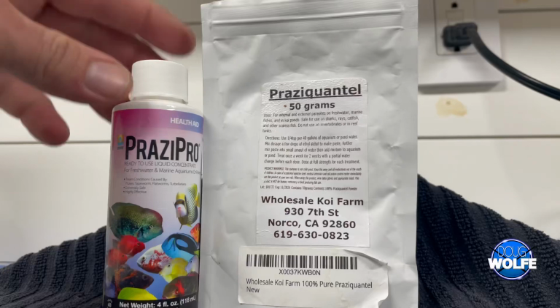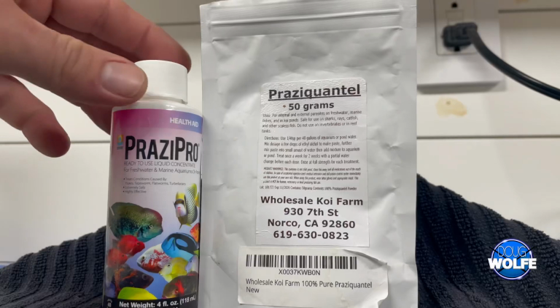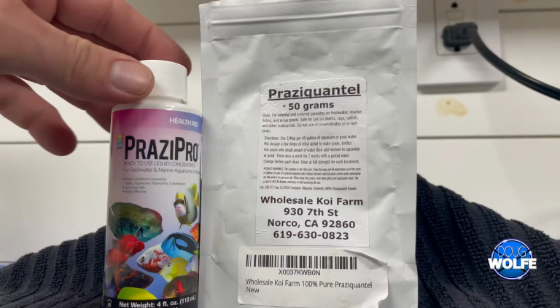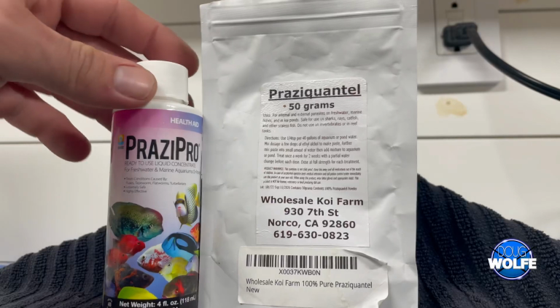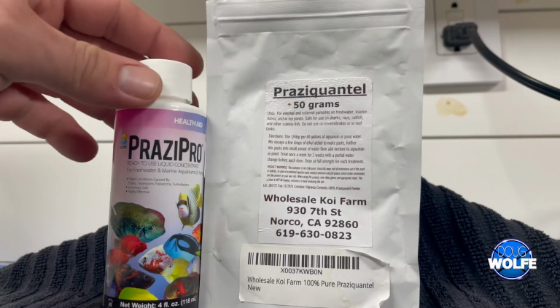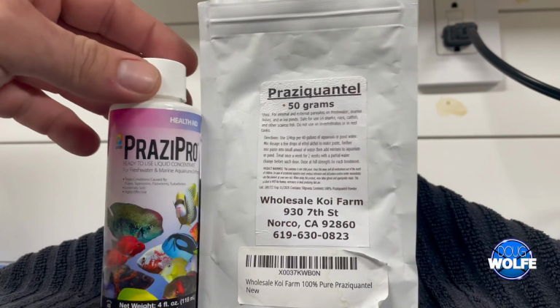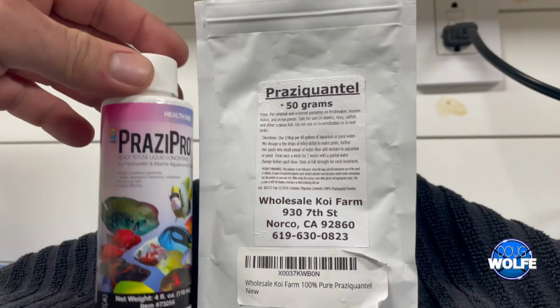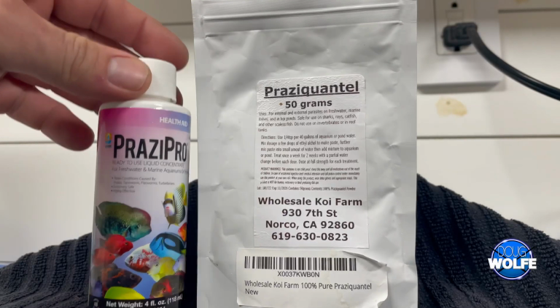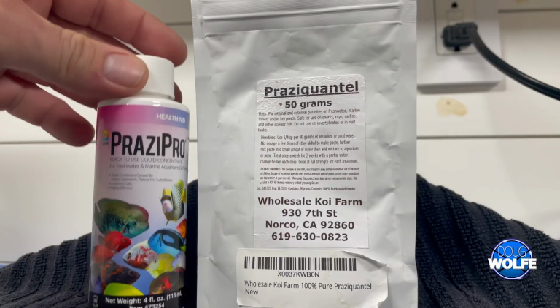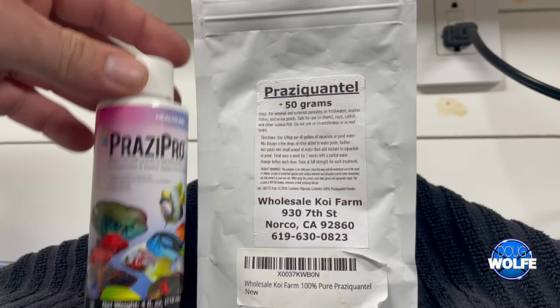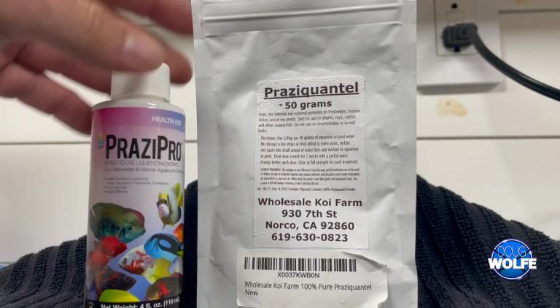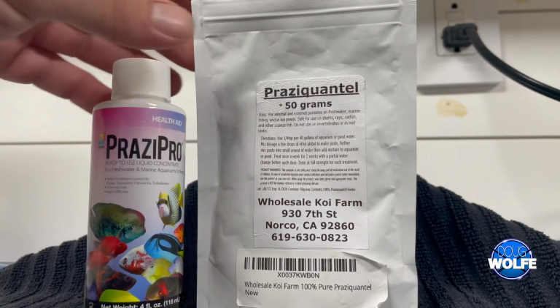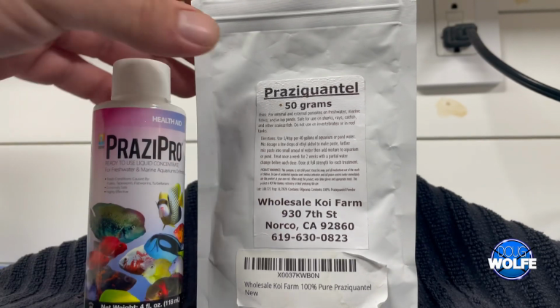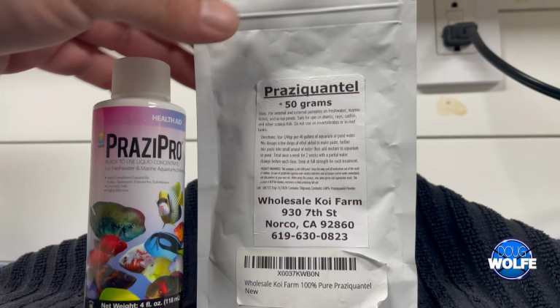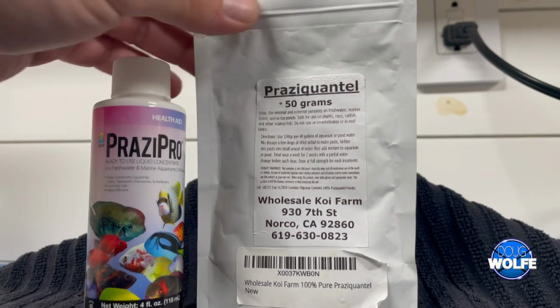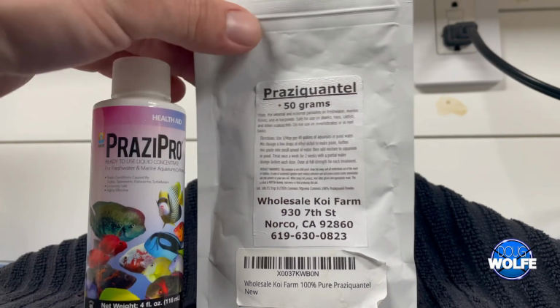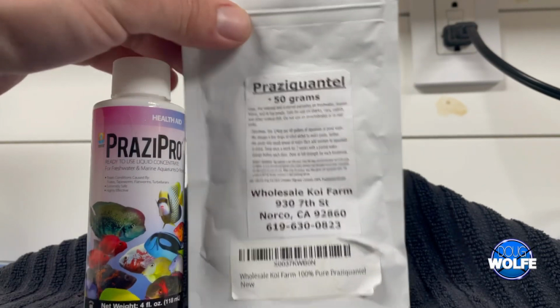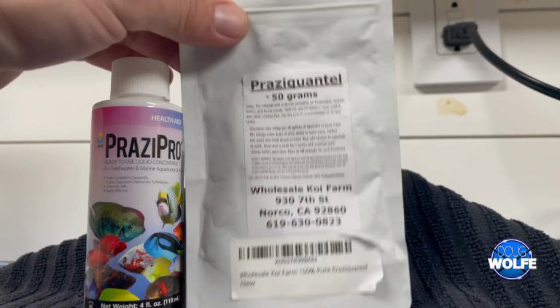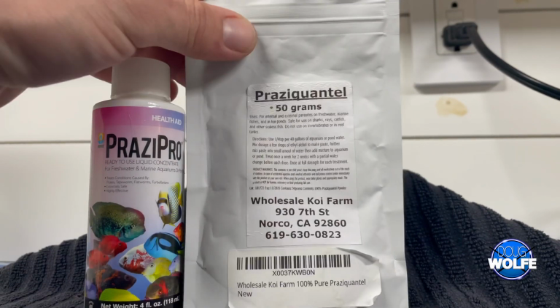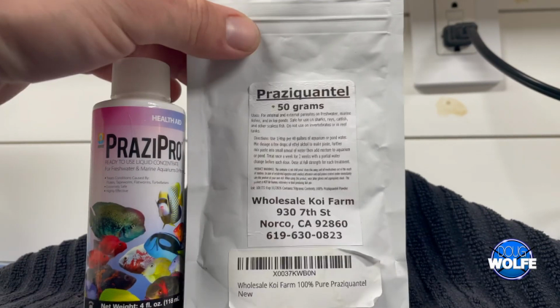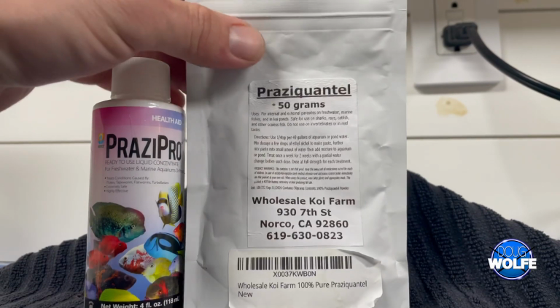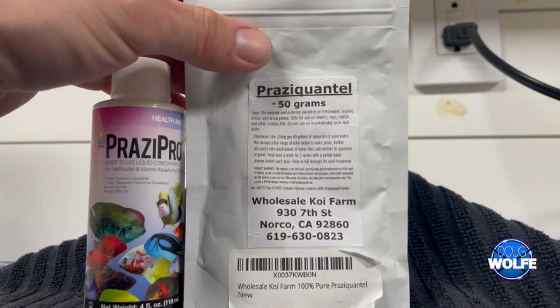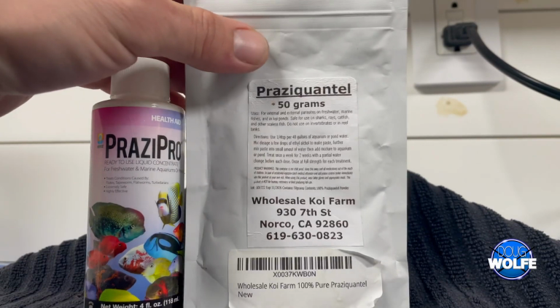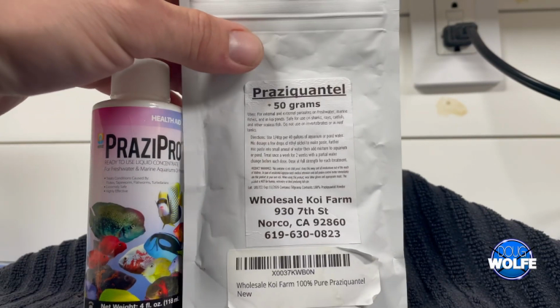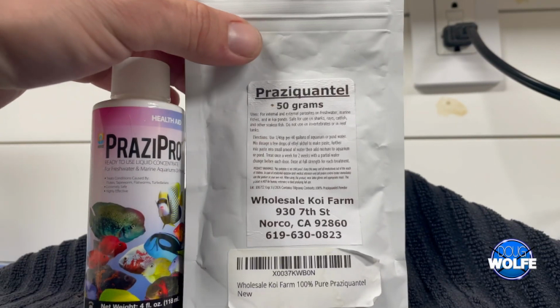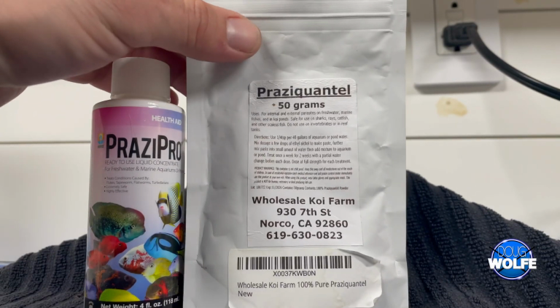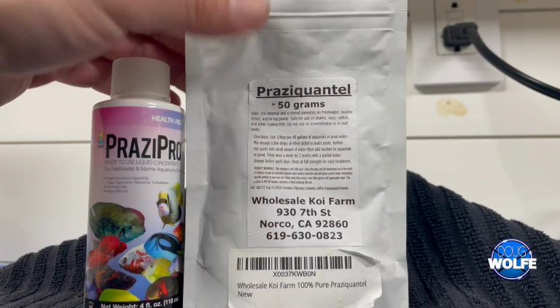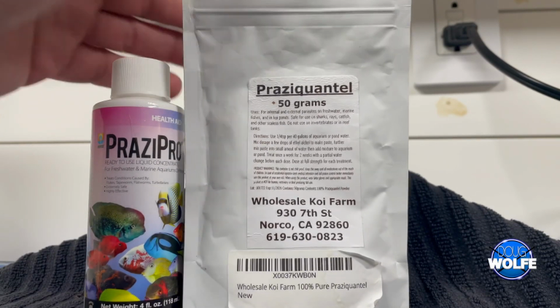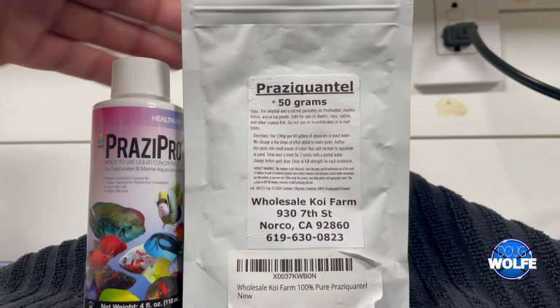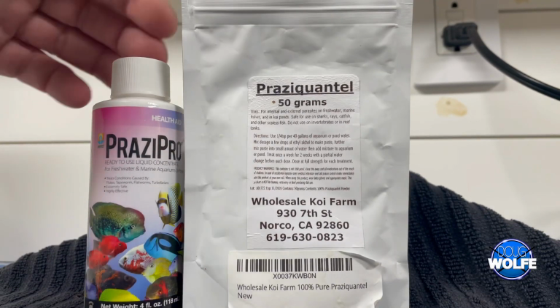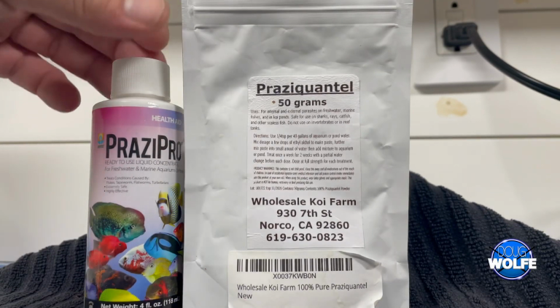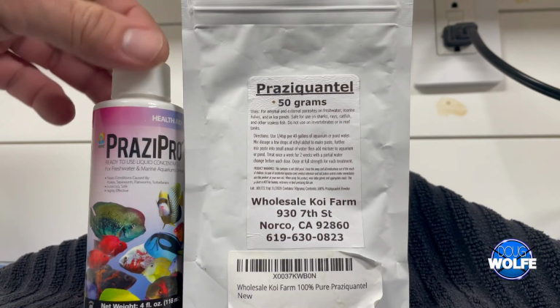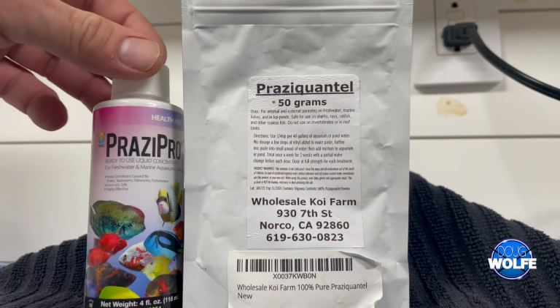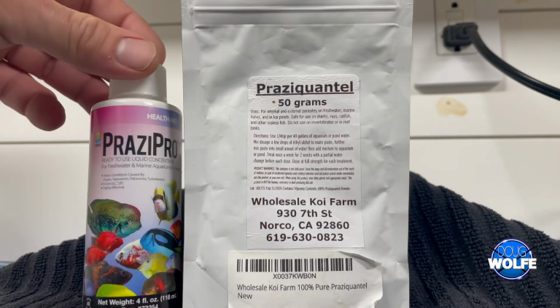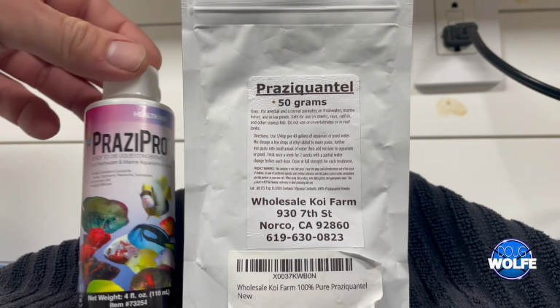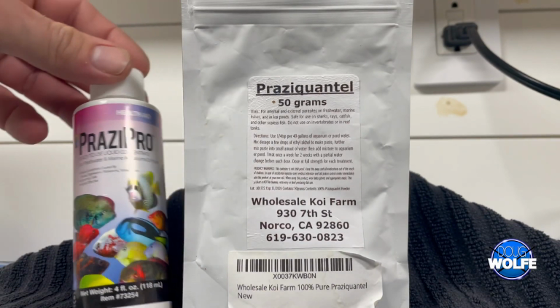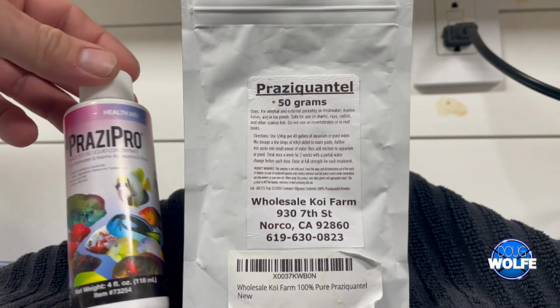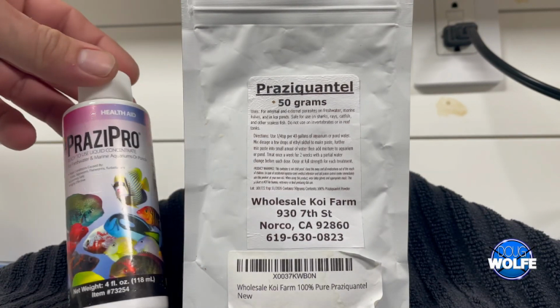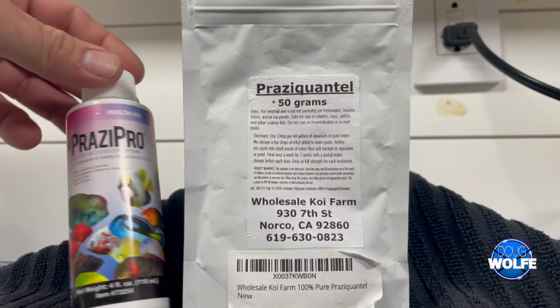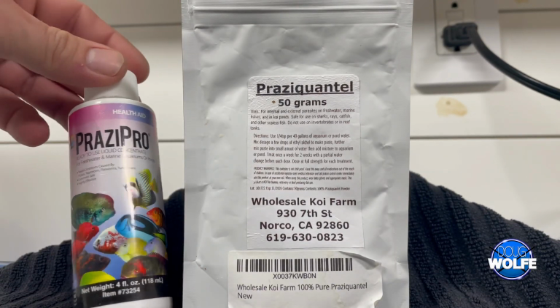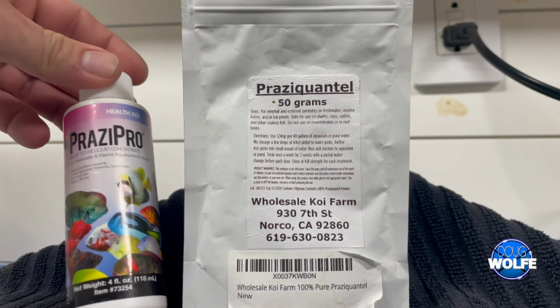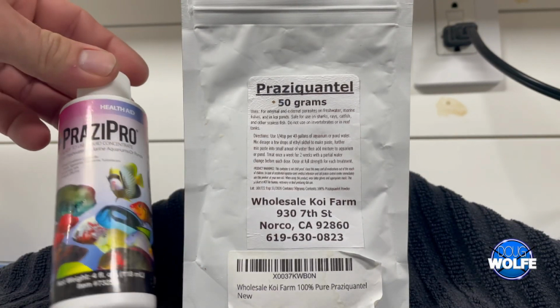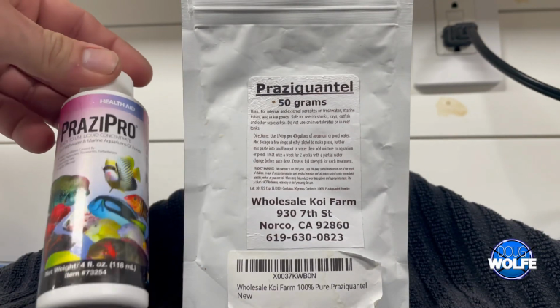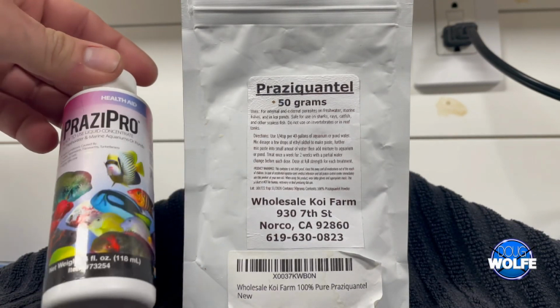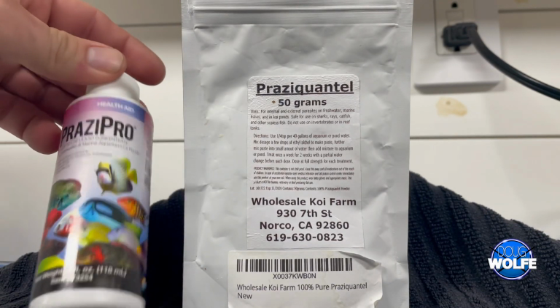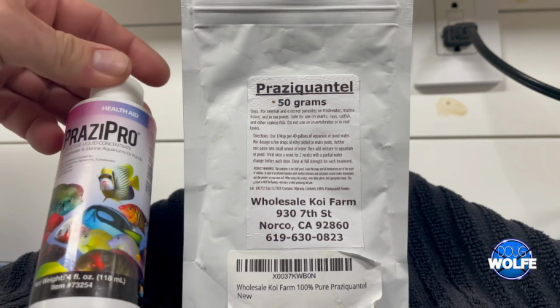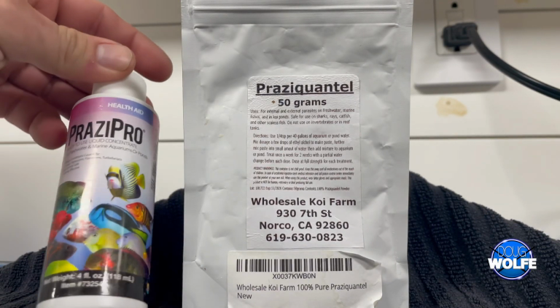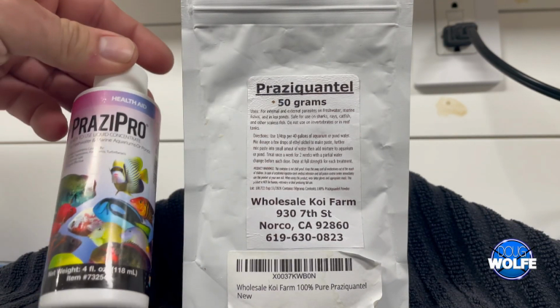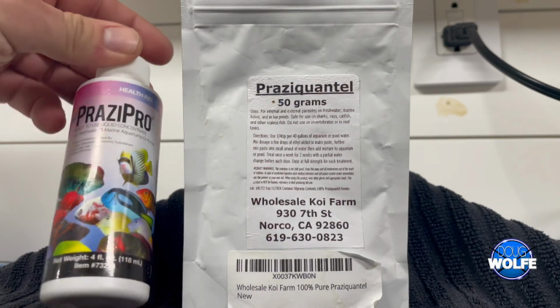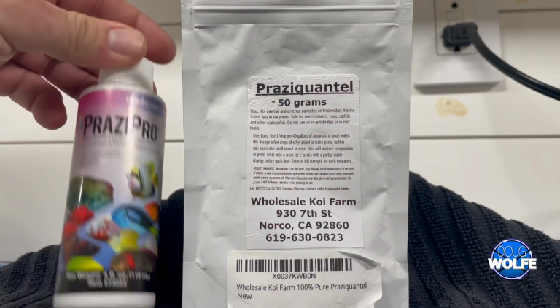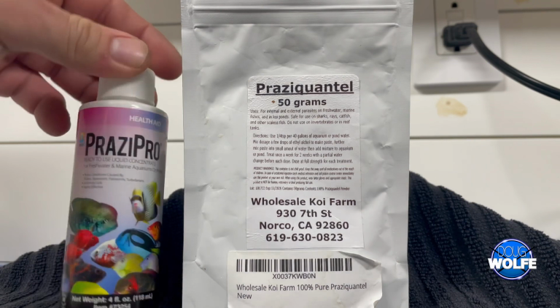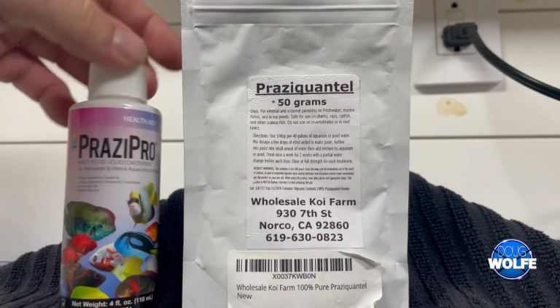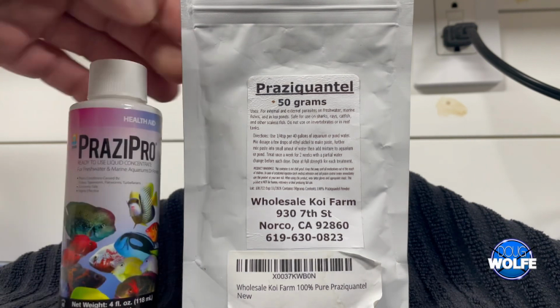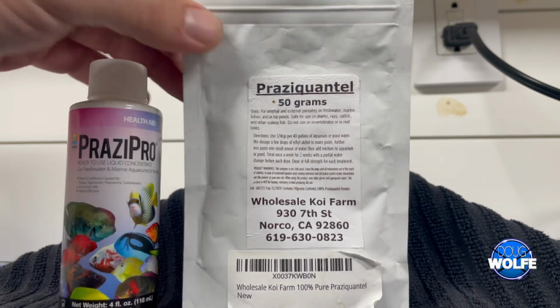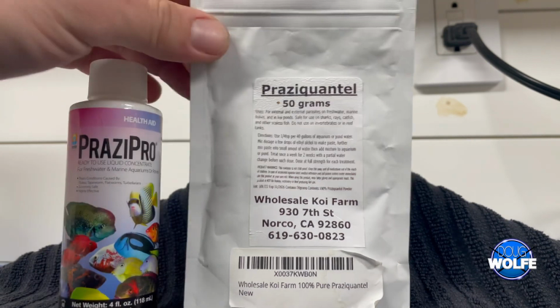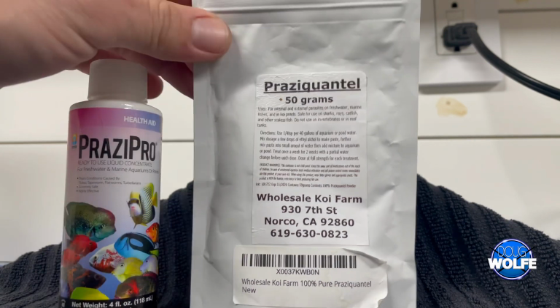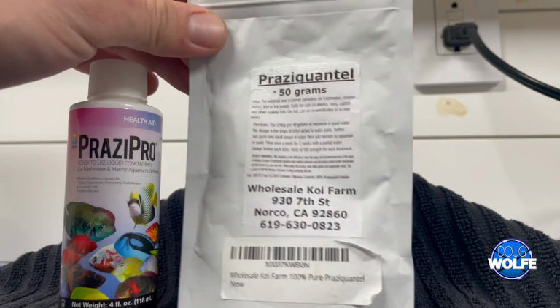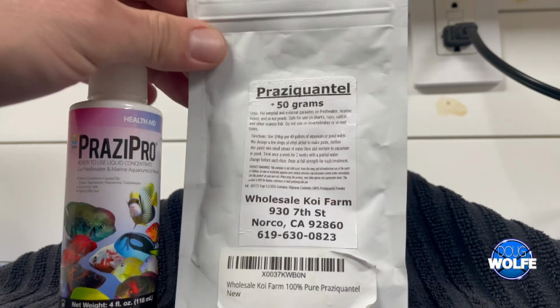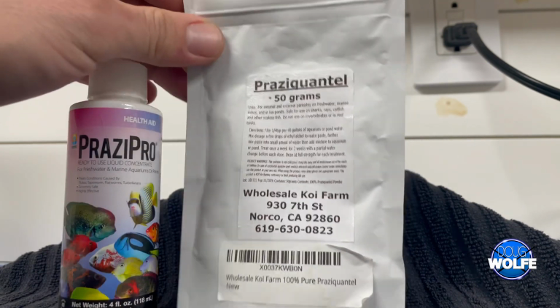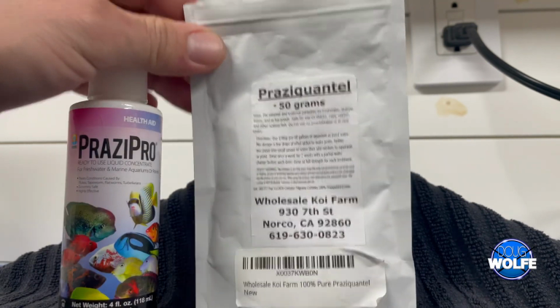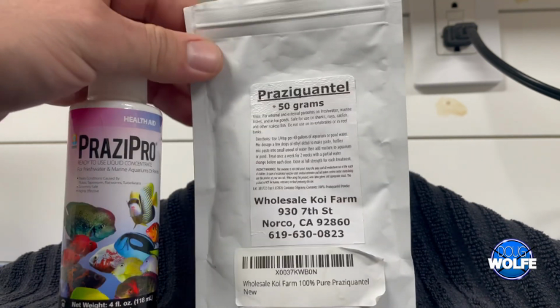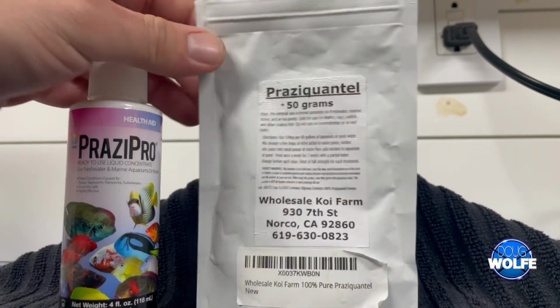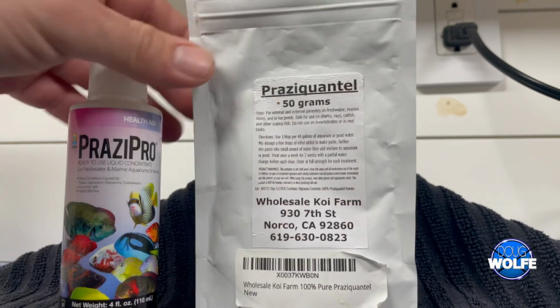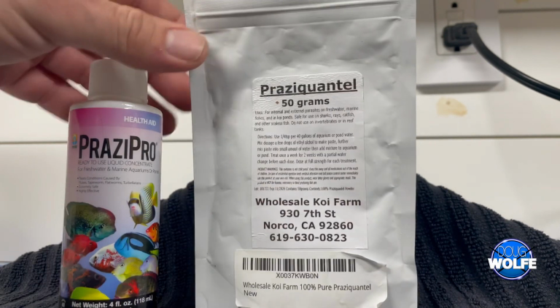Let's get to it. Praziquantel for your aquarium — for fish, for flukes, flatworms, and various other things.